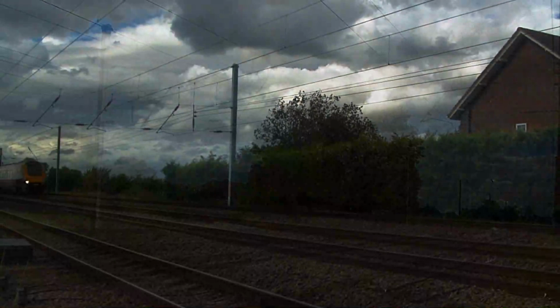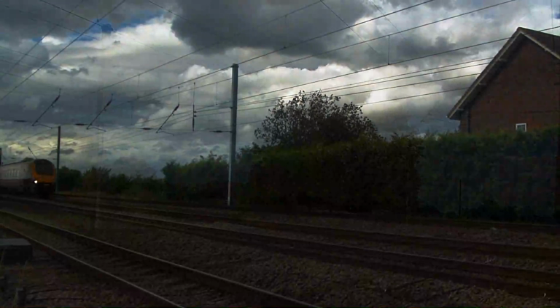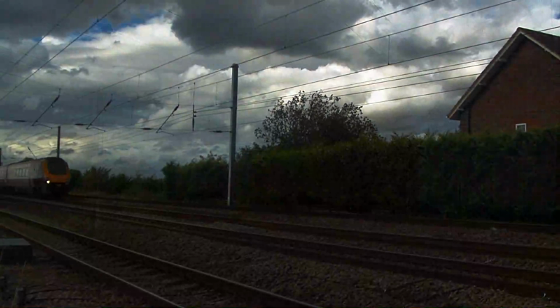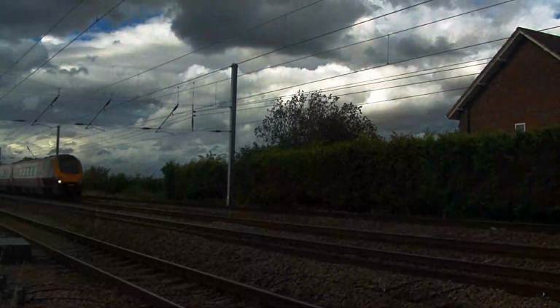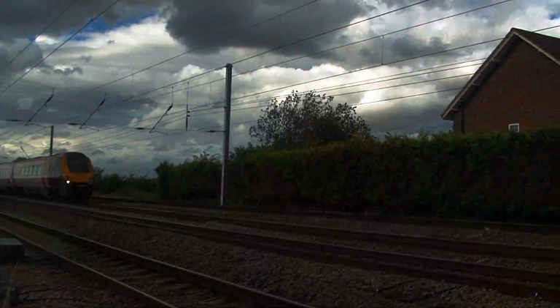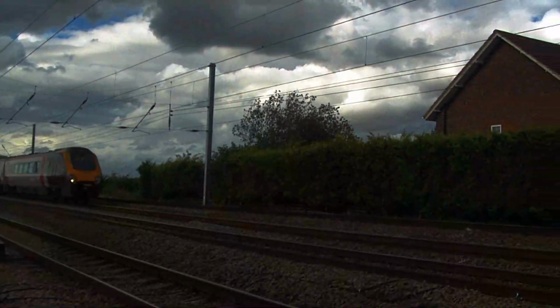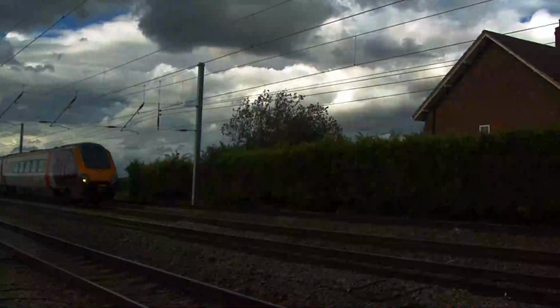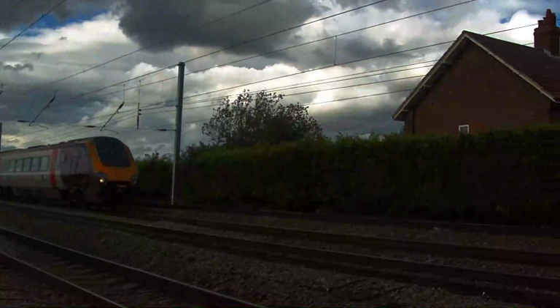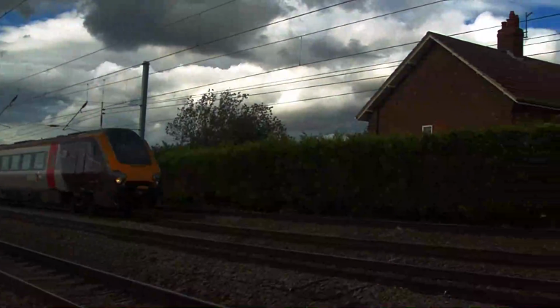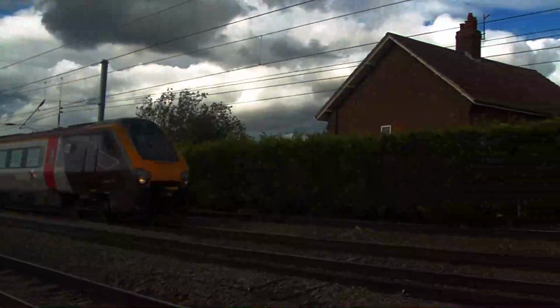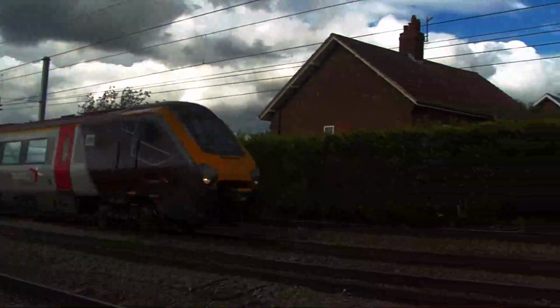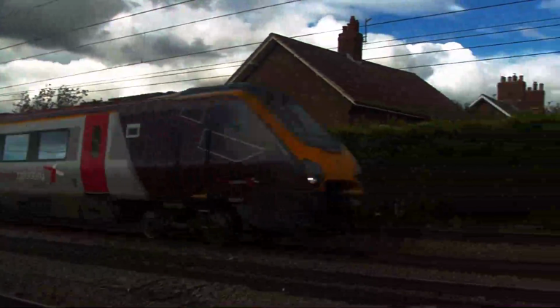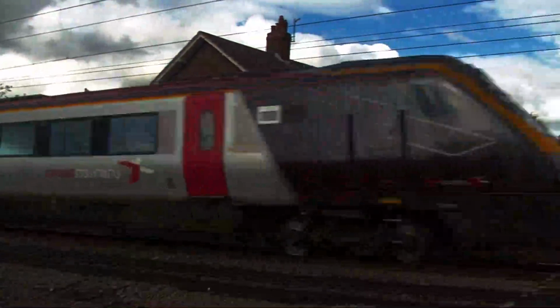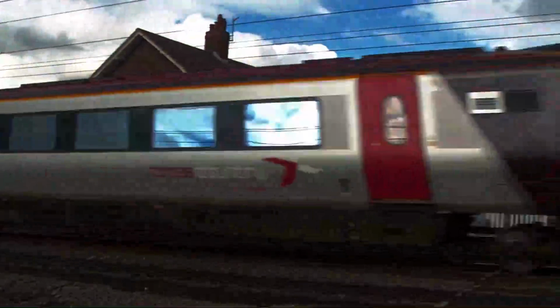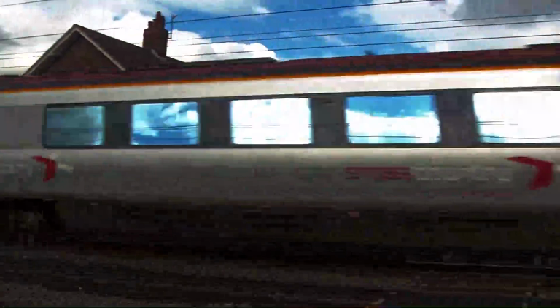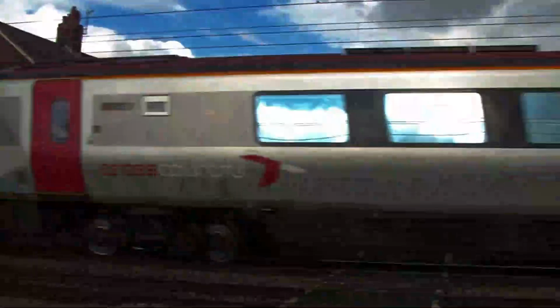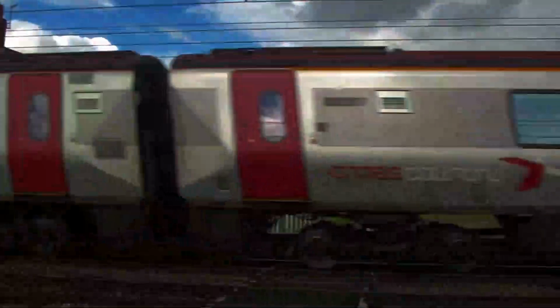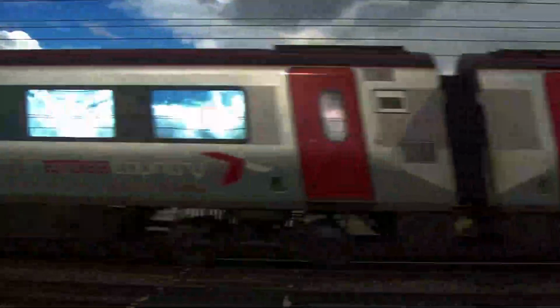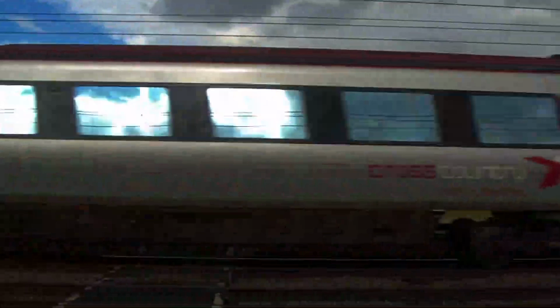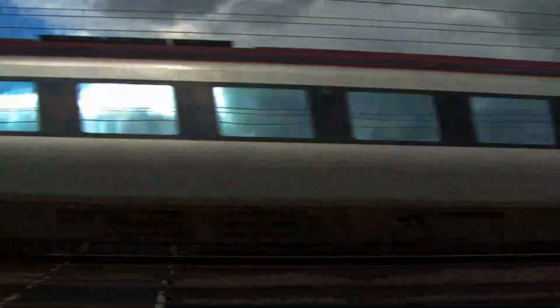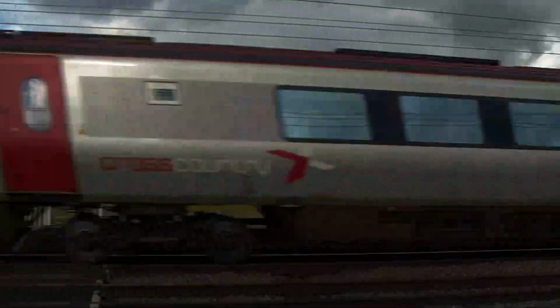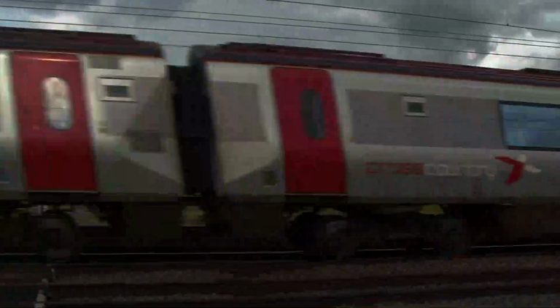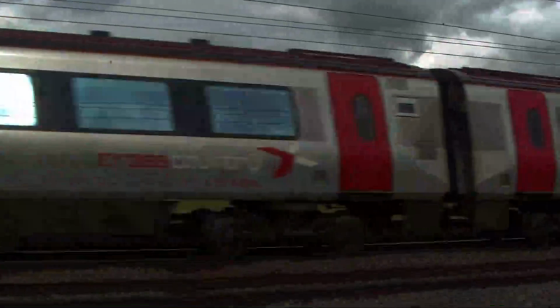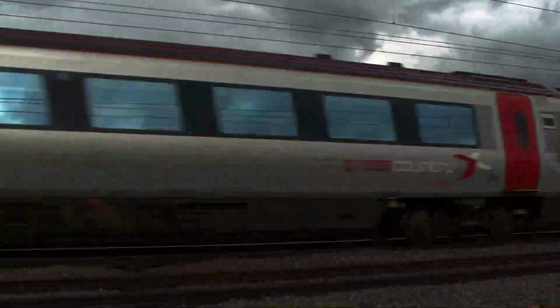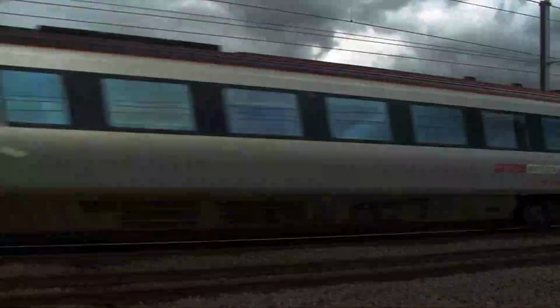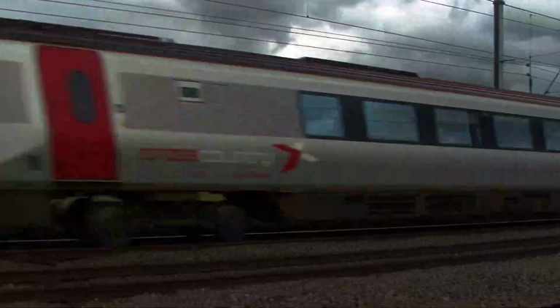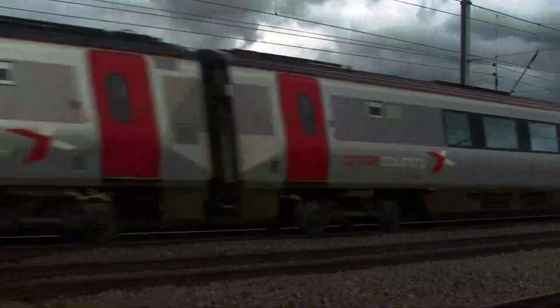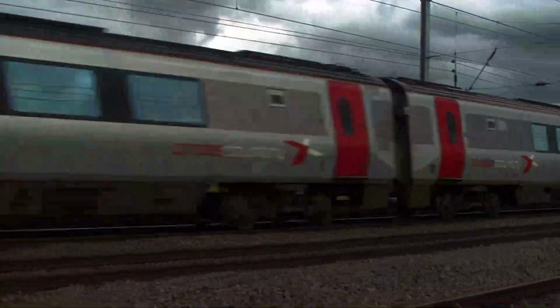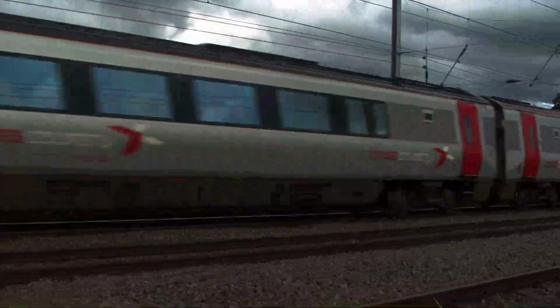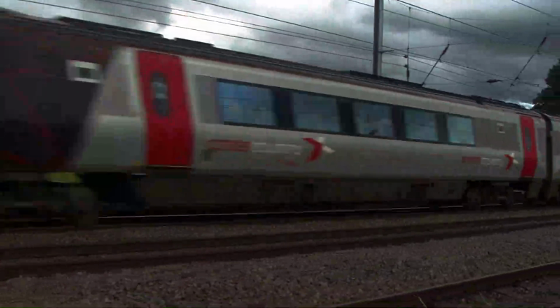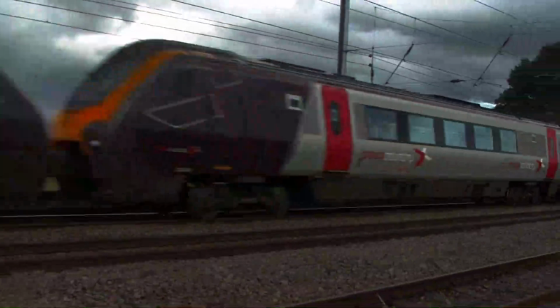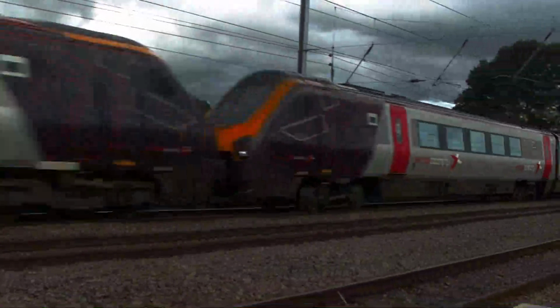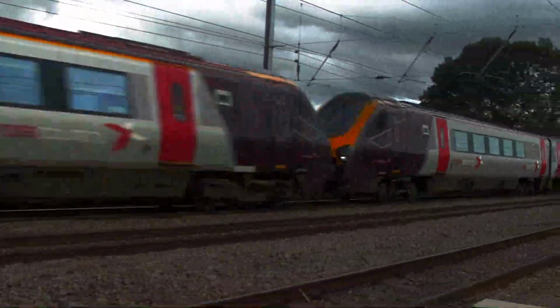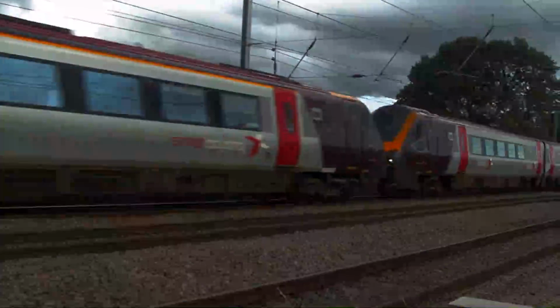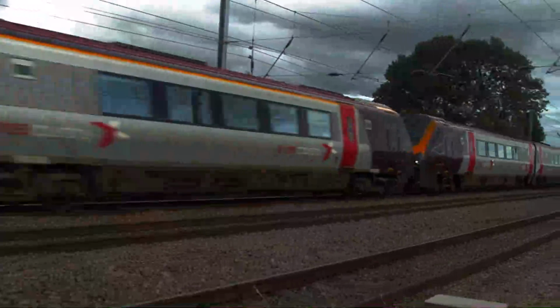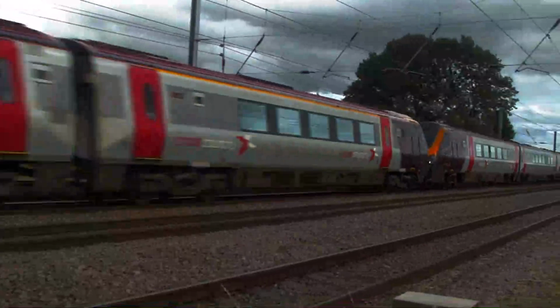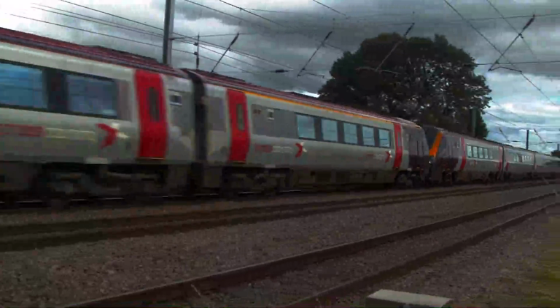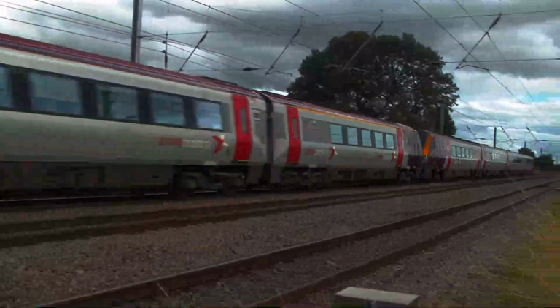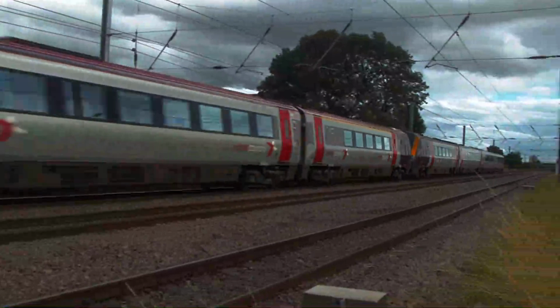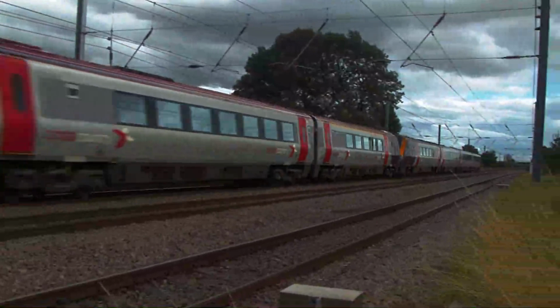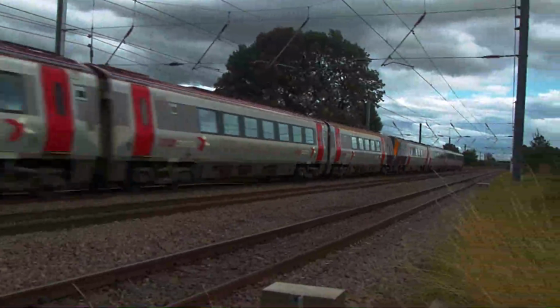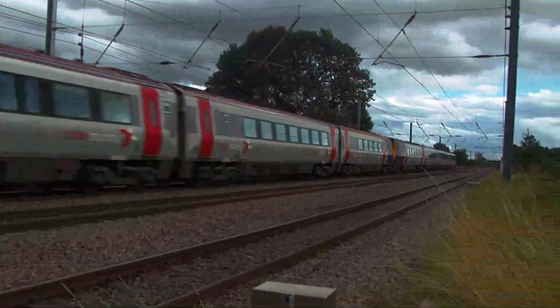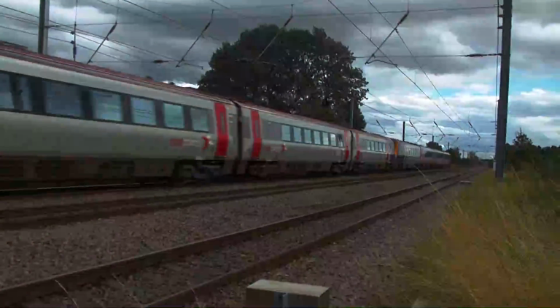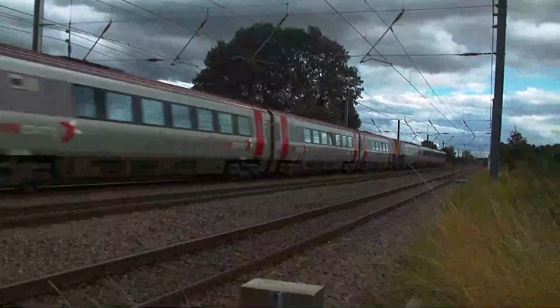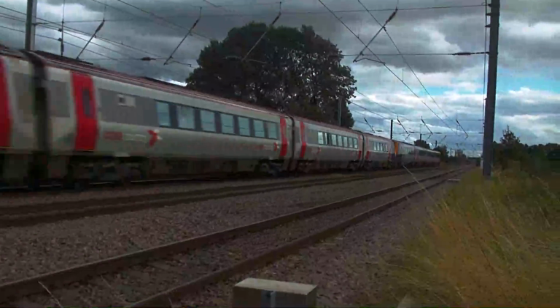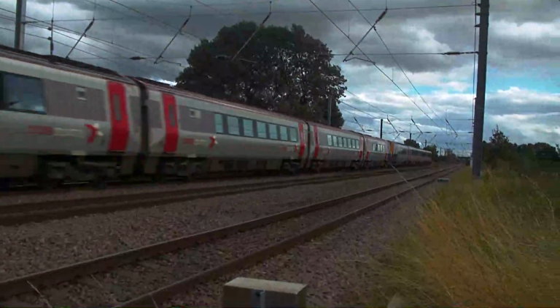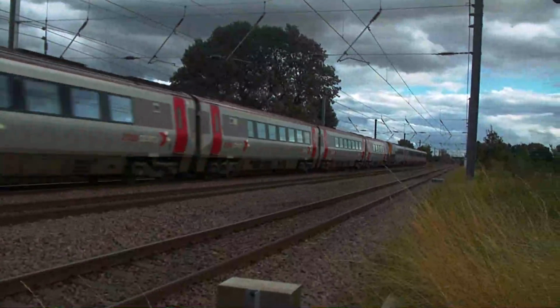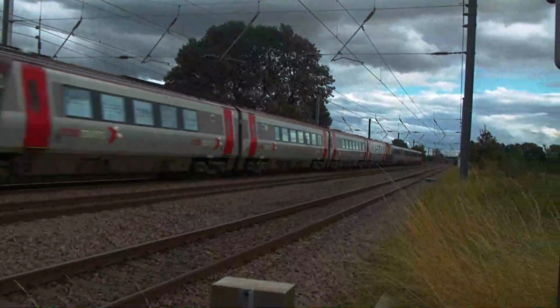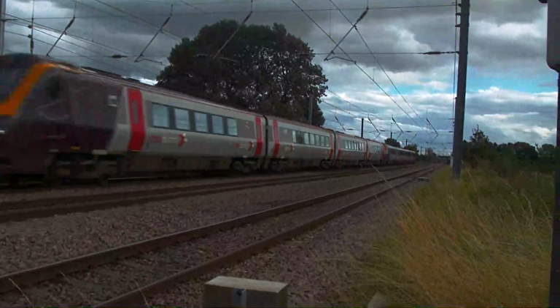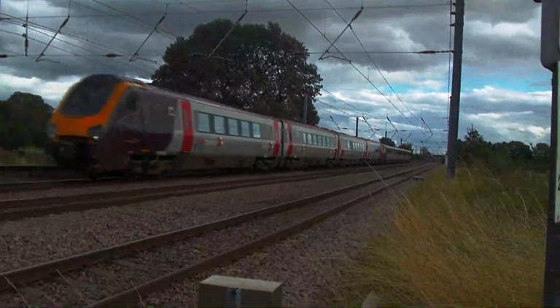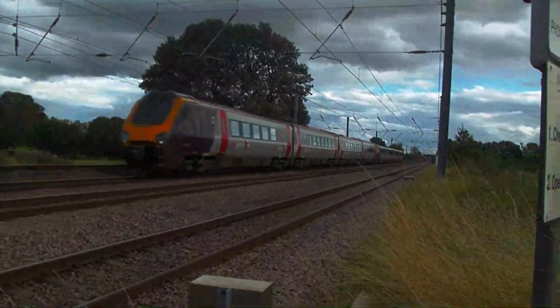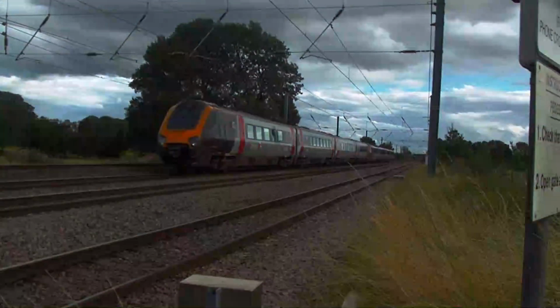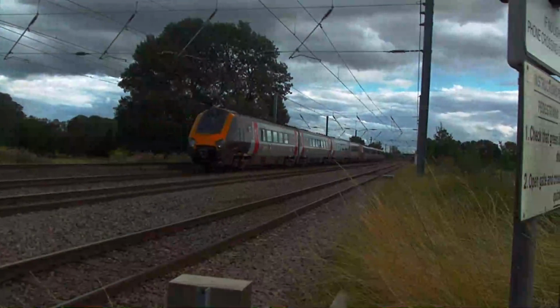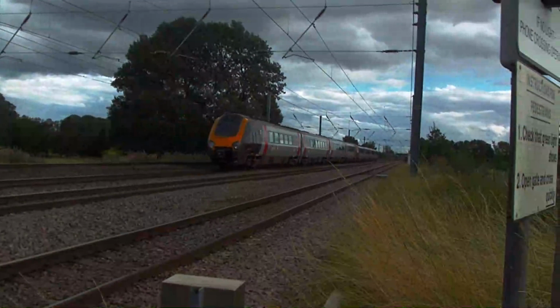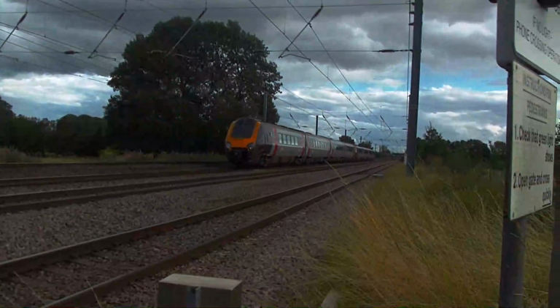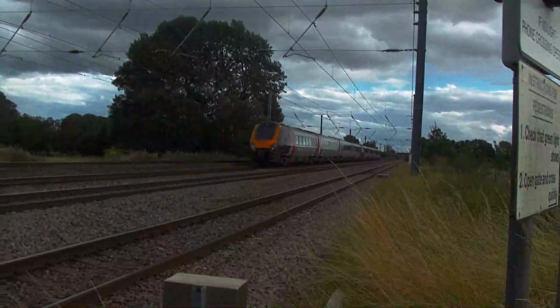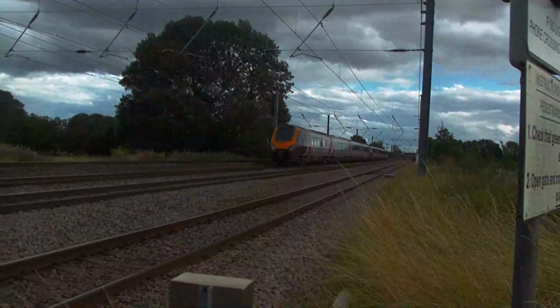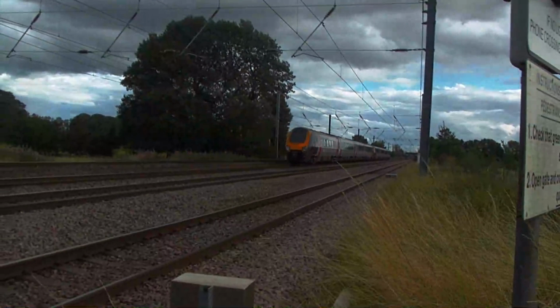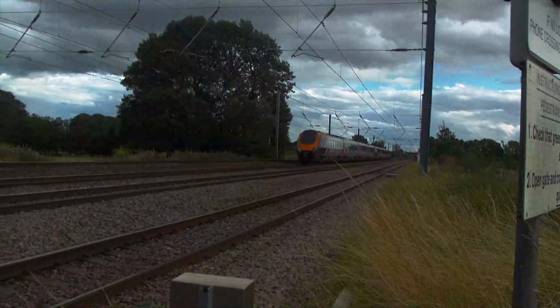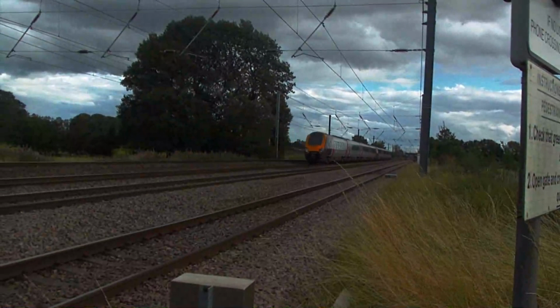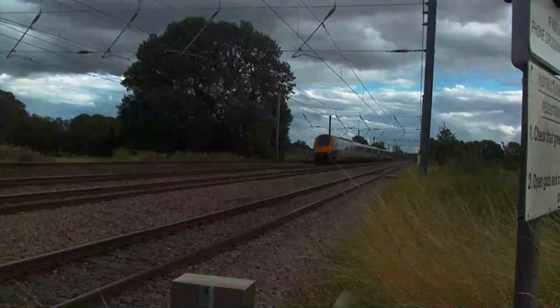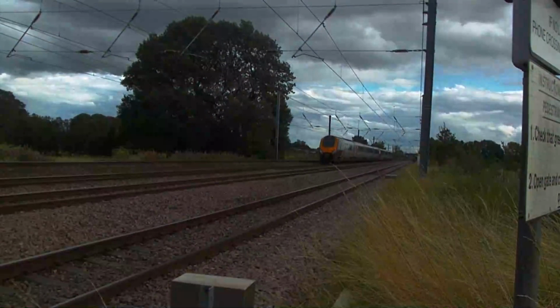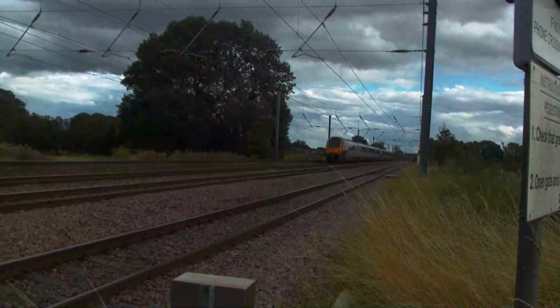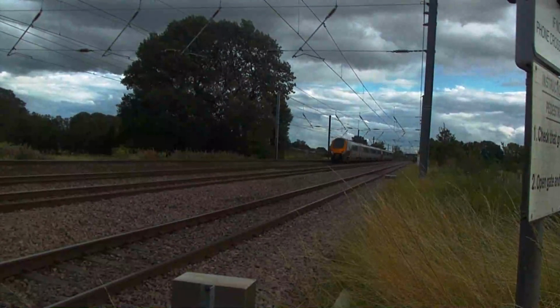A double Voyager seen passing towards Bournemouth via Birmingham and Reading.